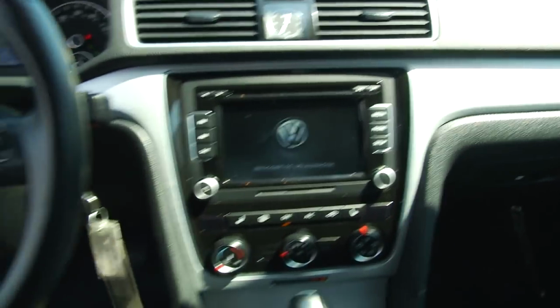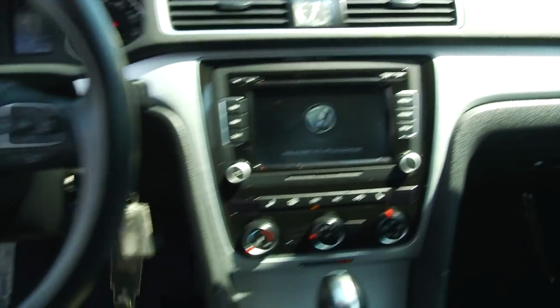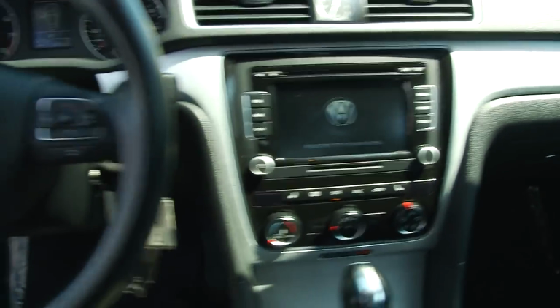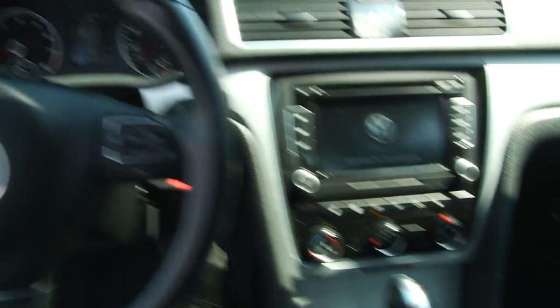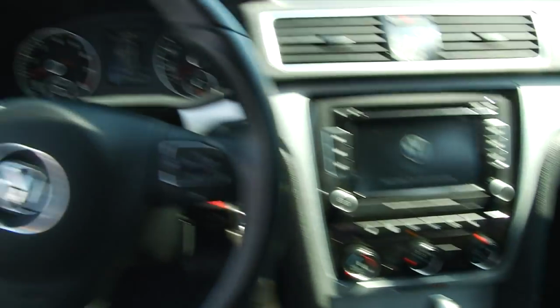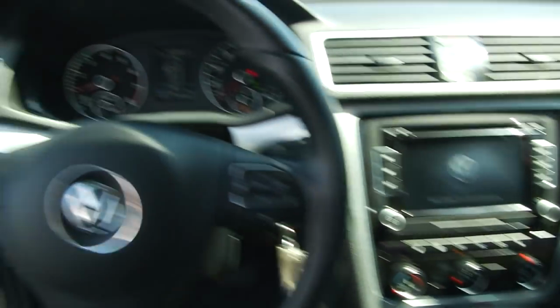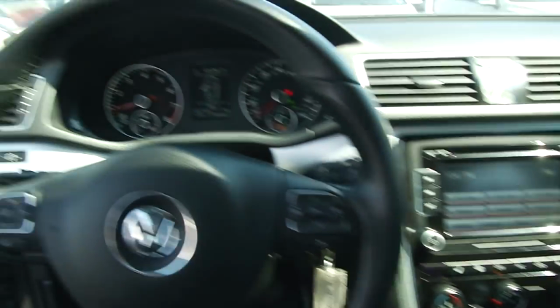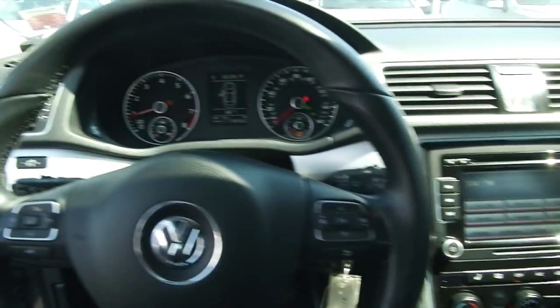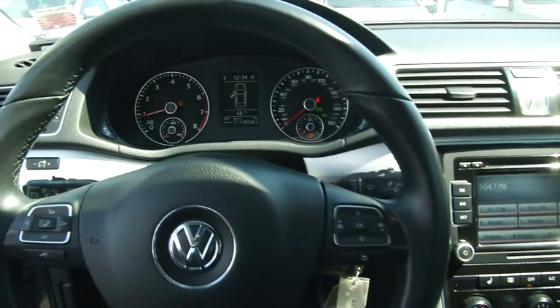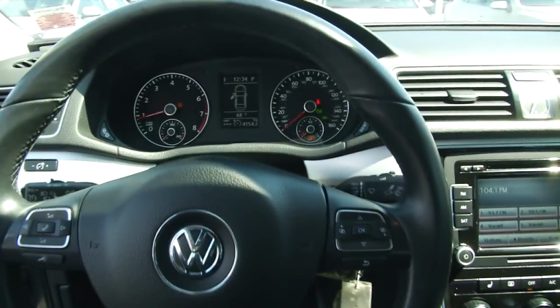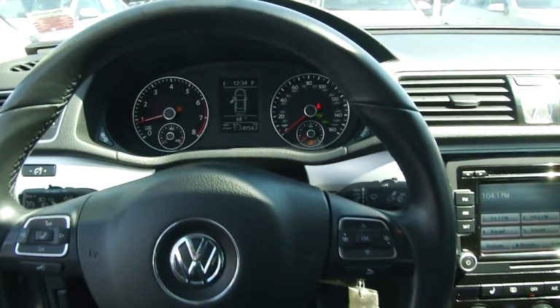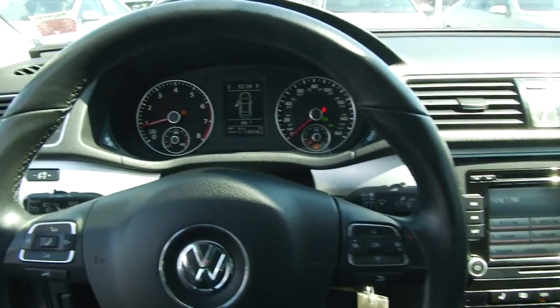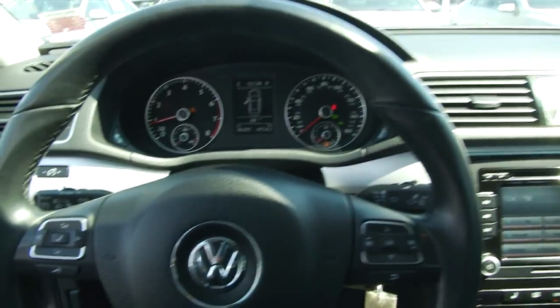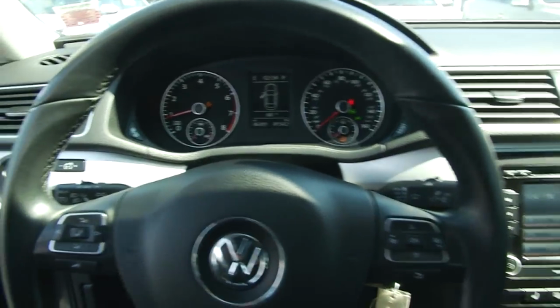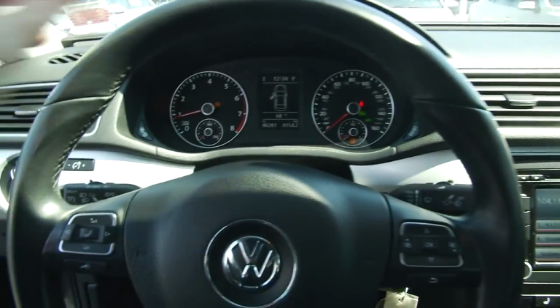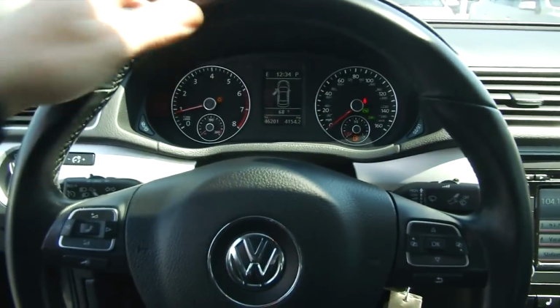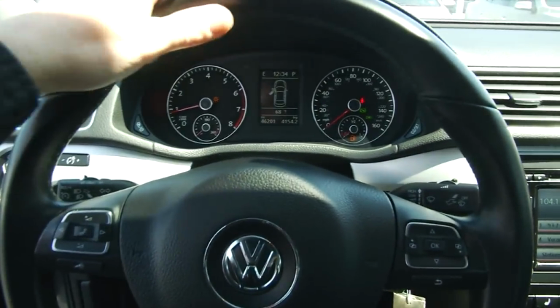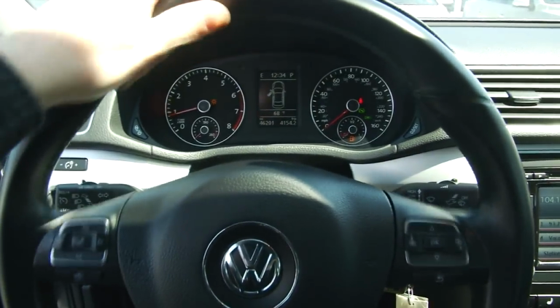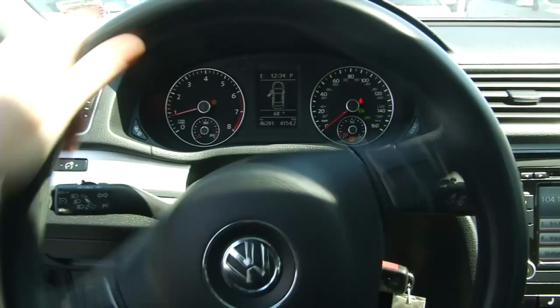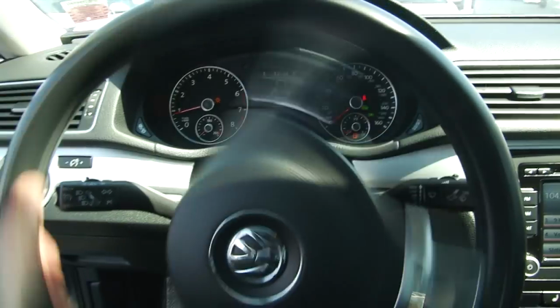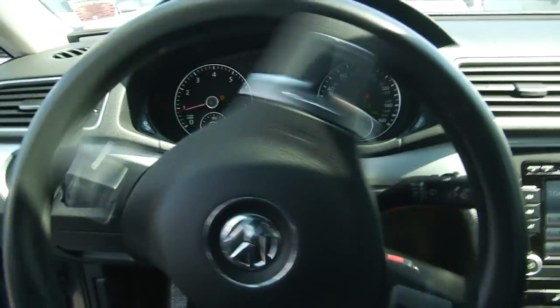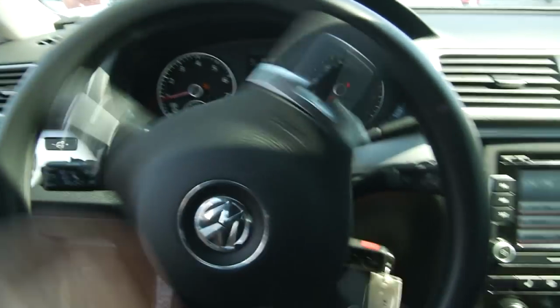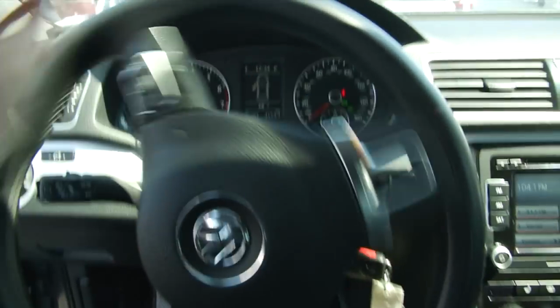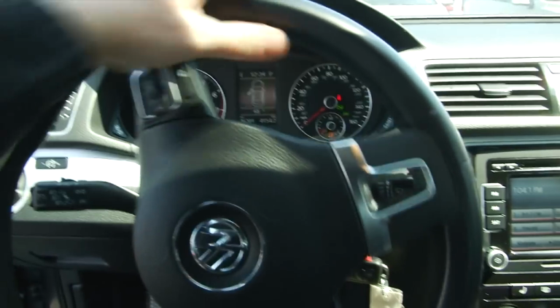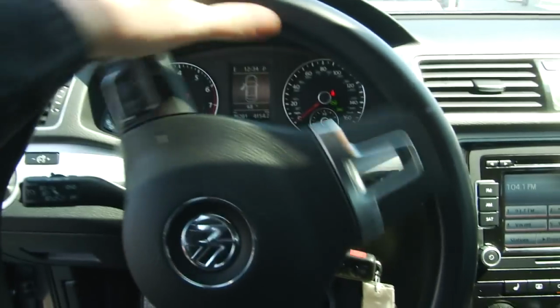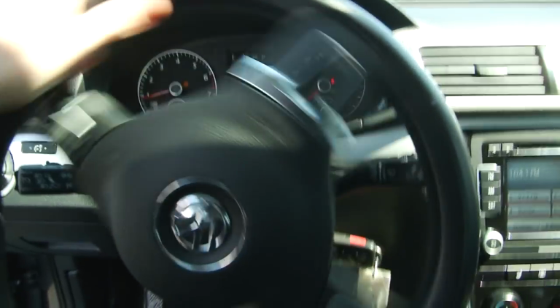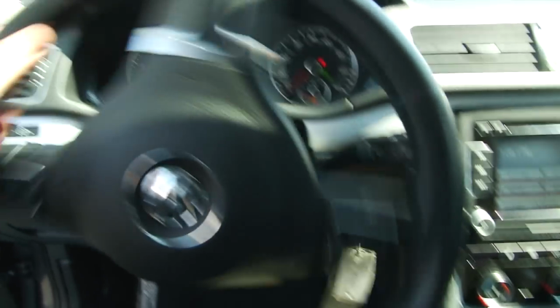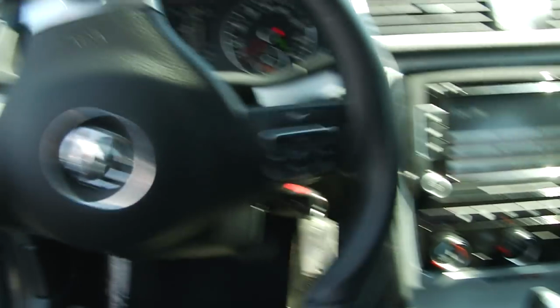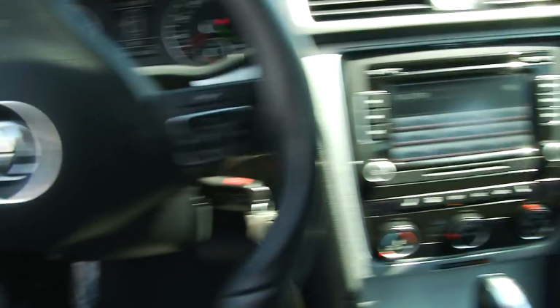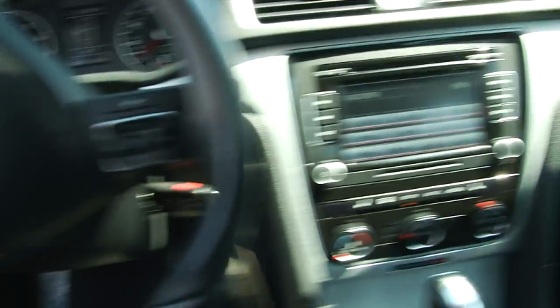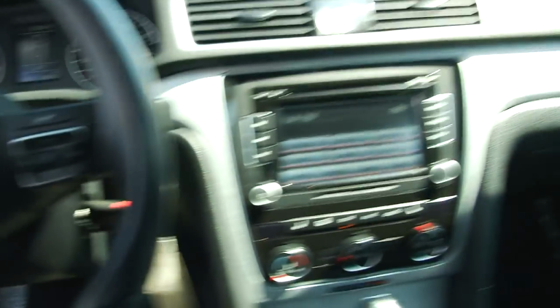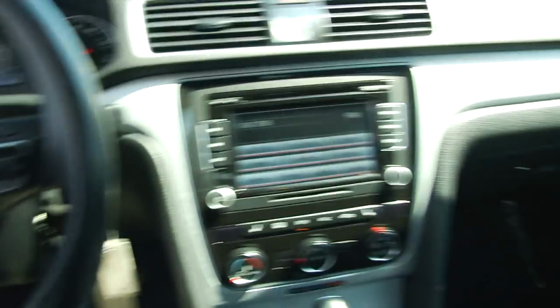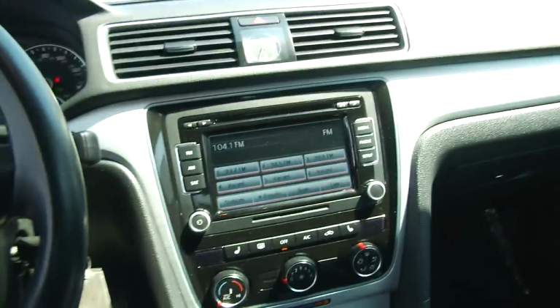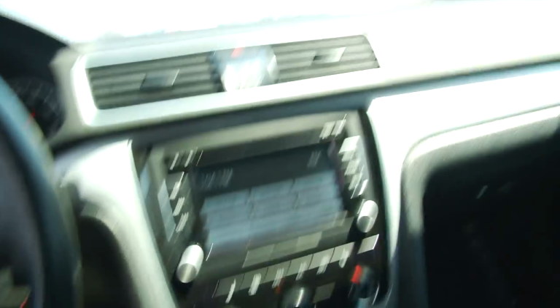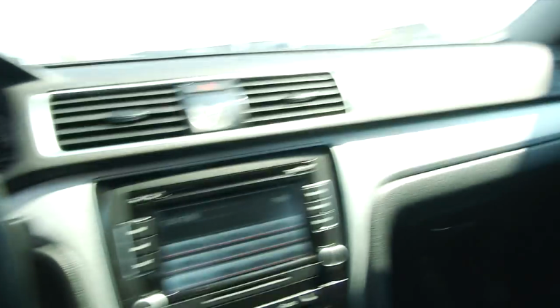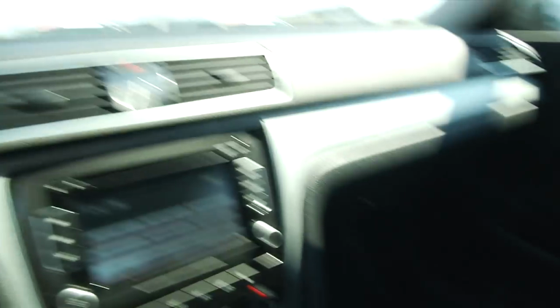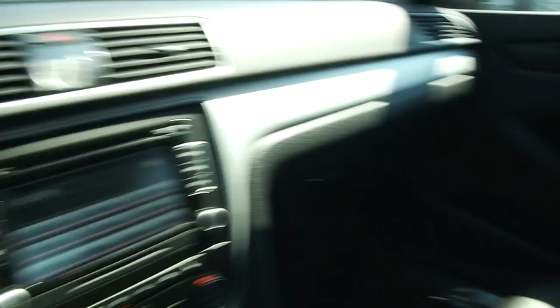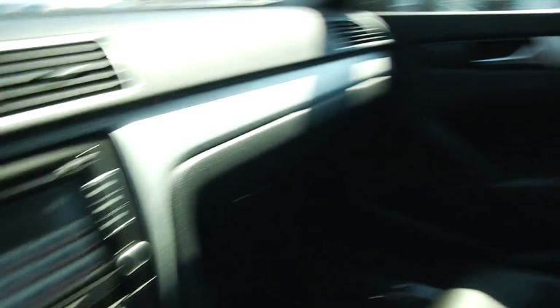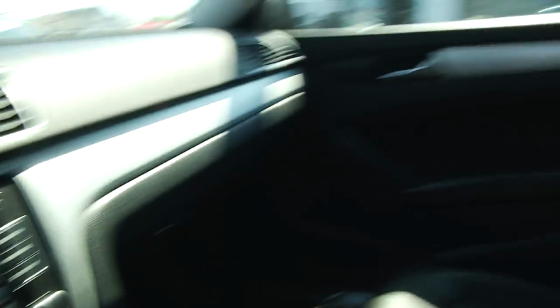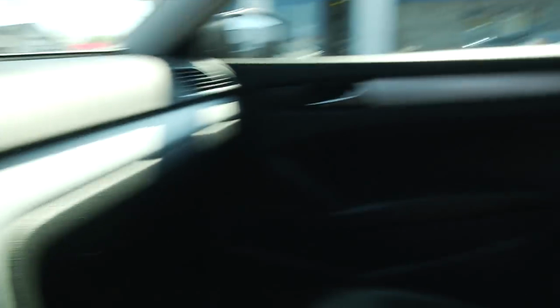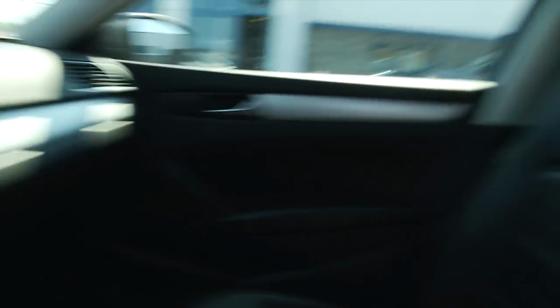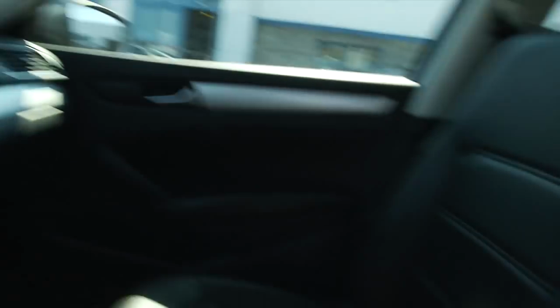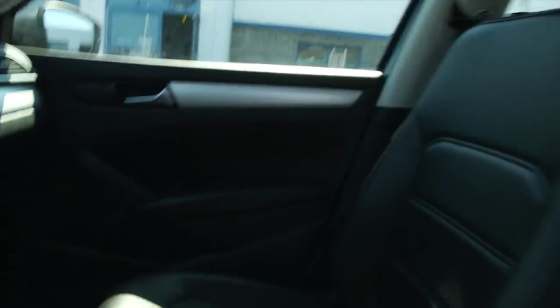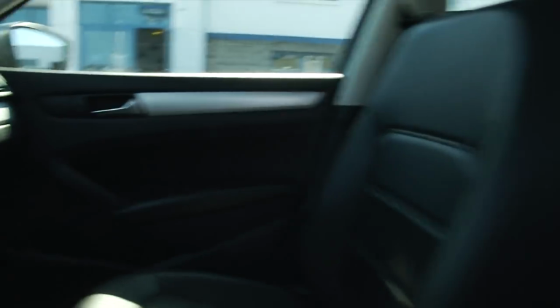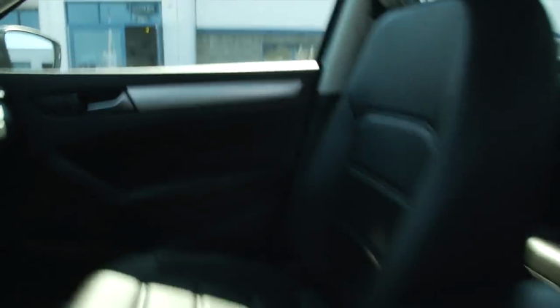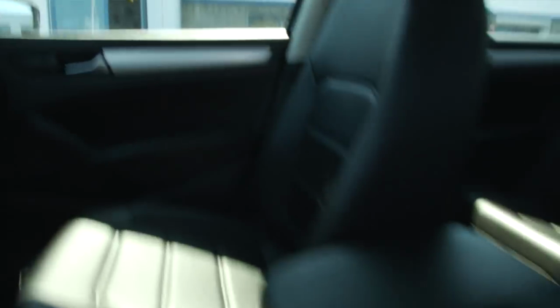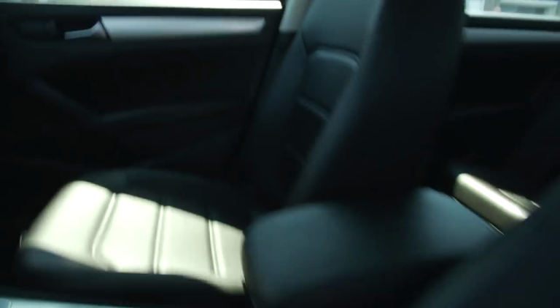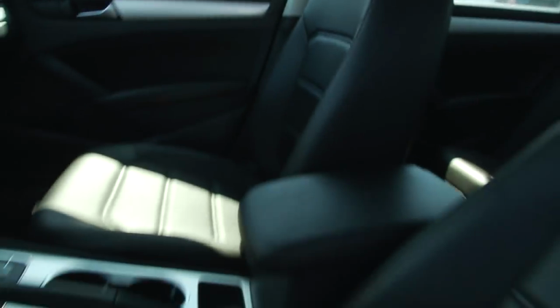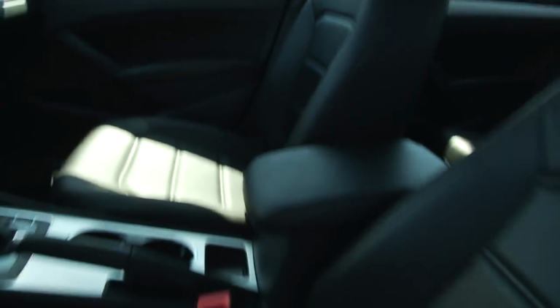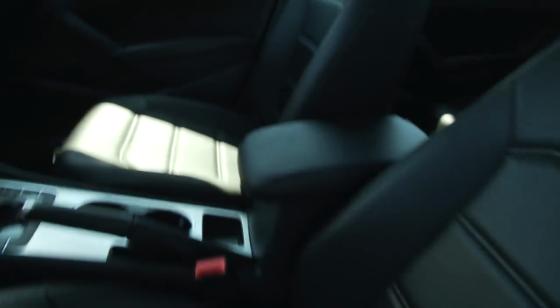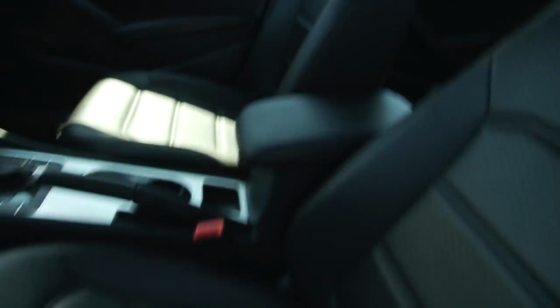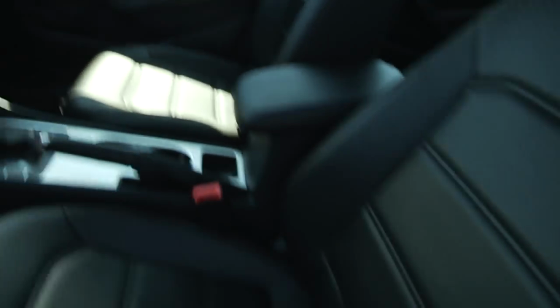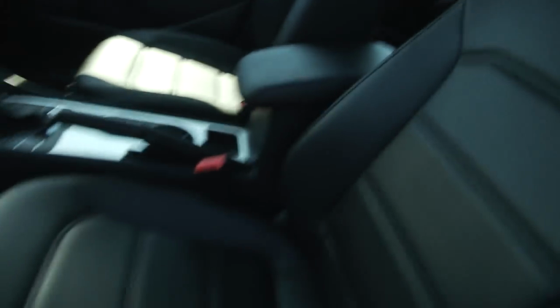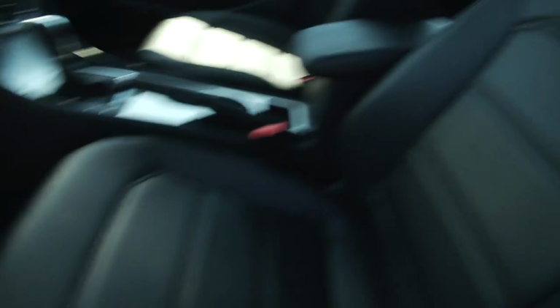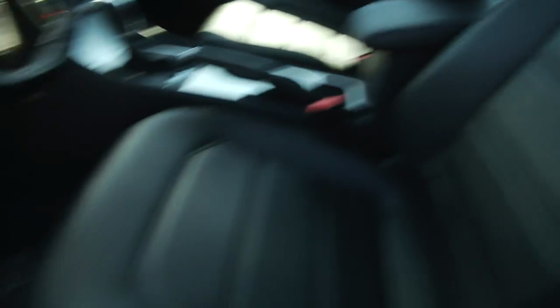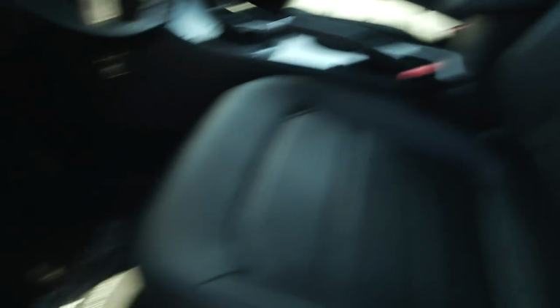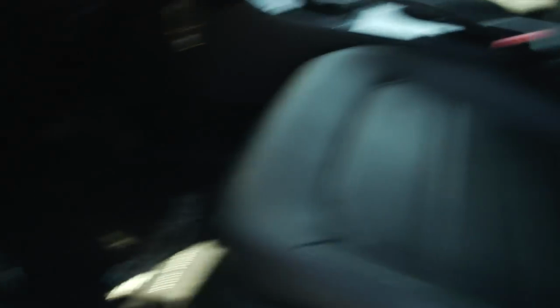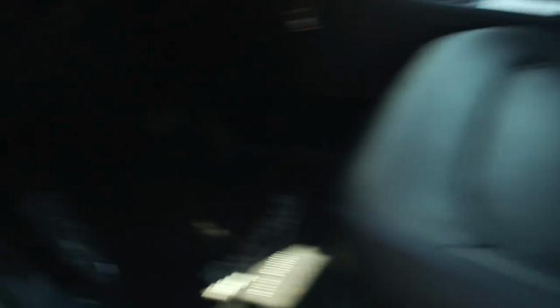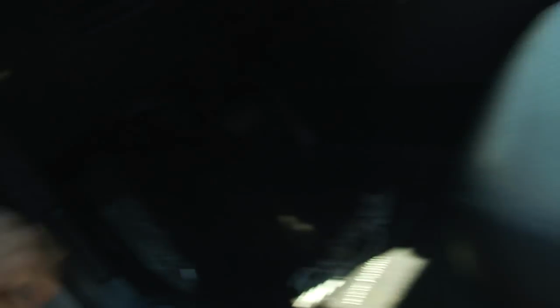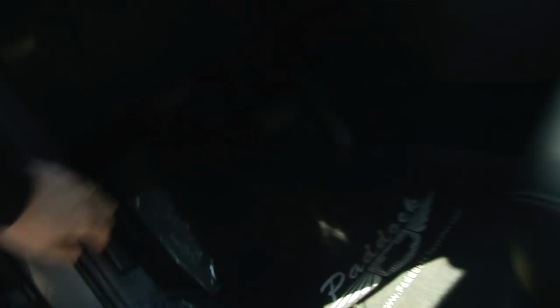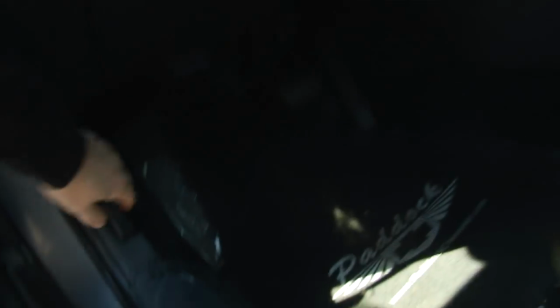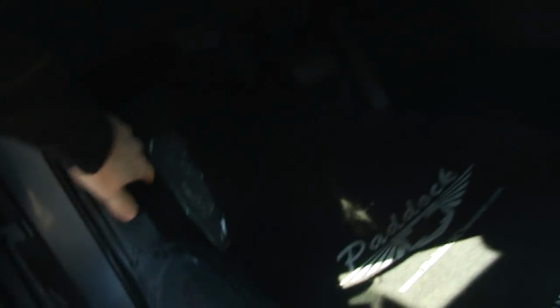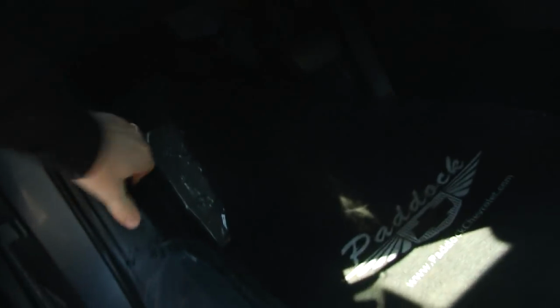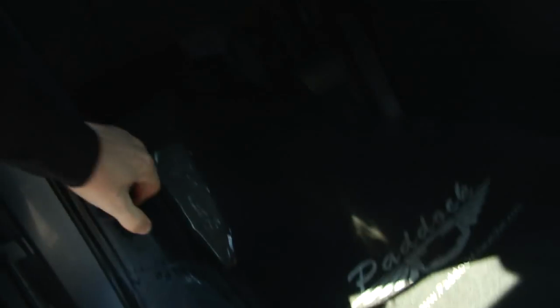This vehicle has just over 46,000 miles on it. Awesome little car.